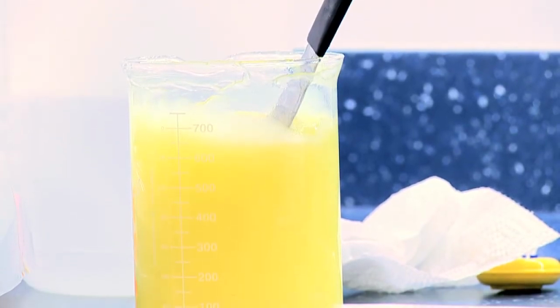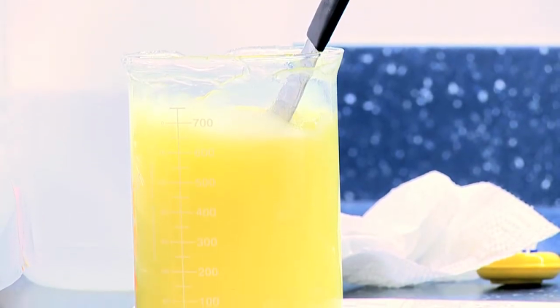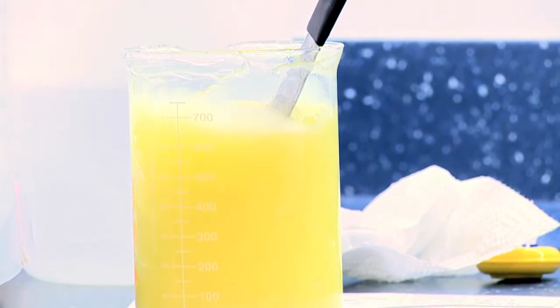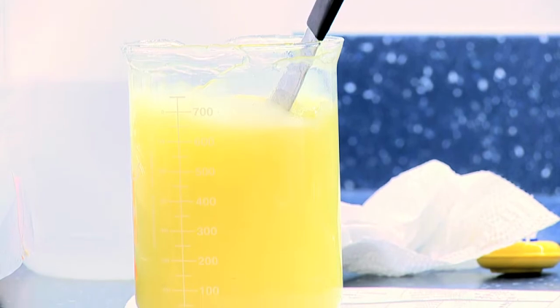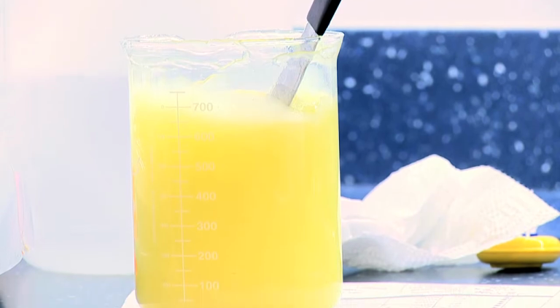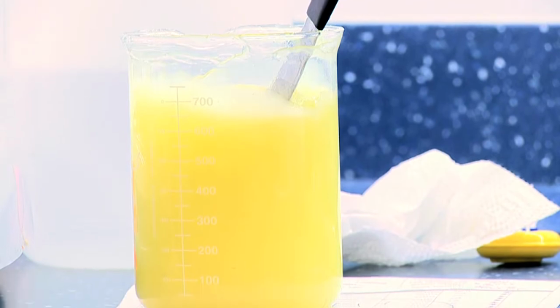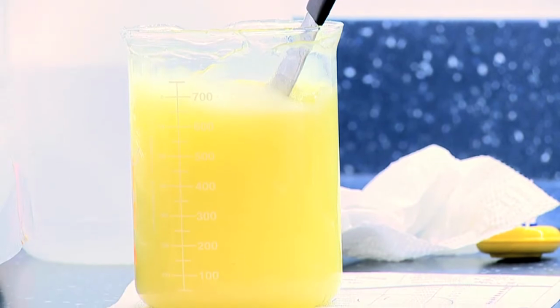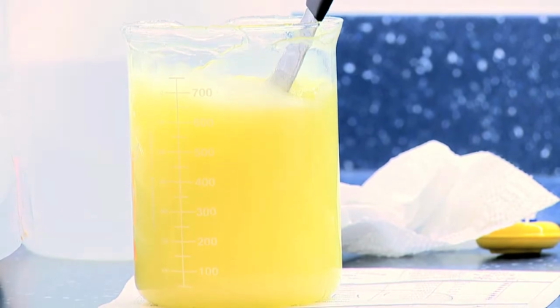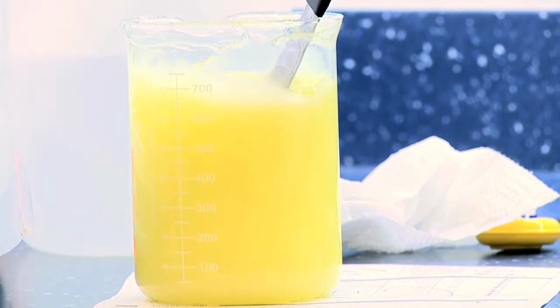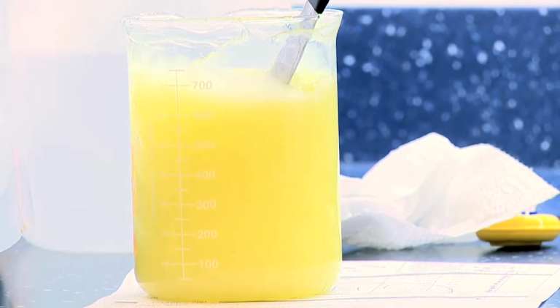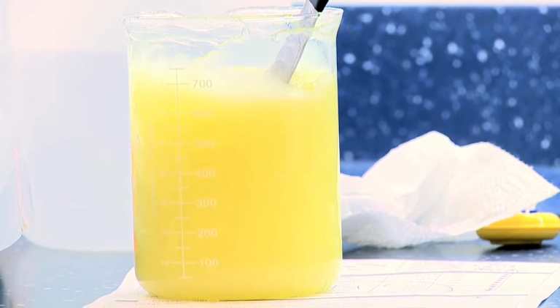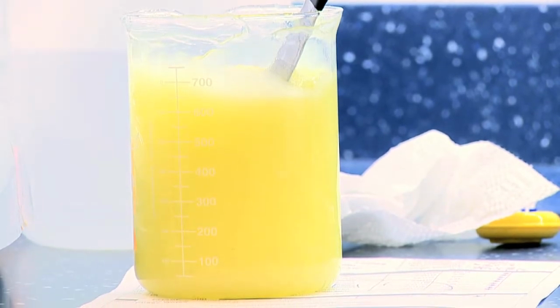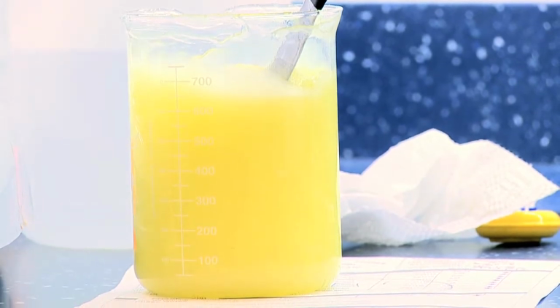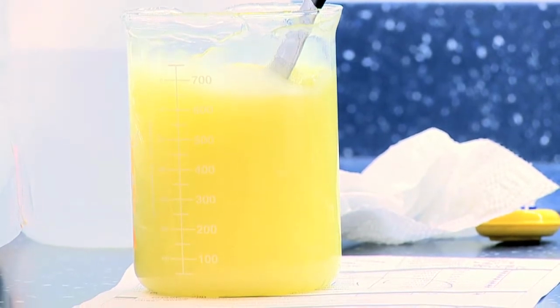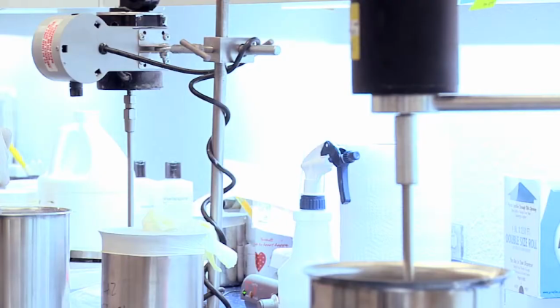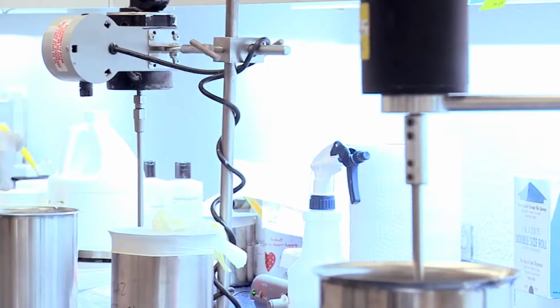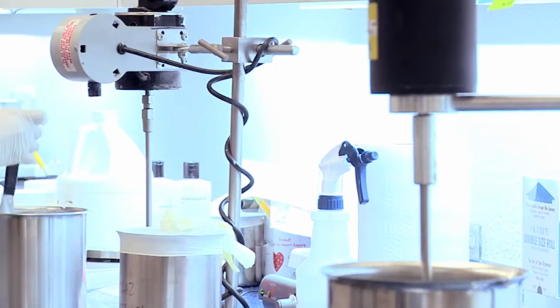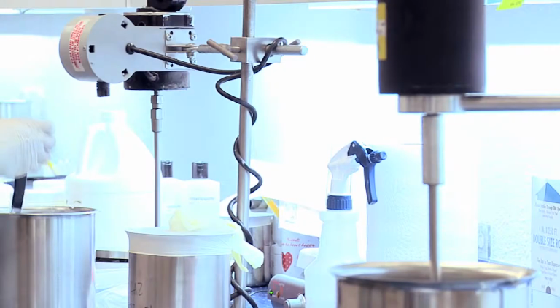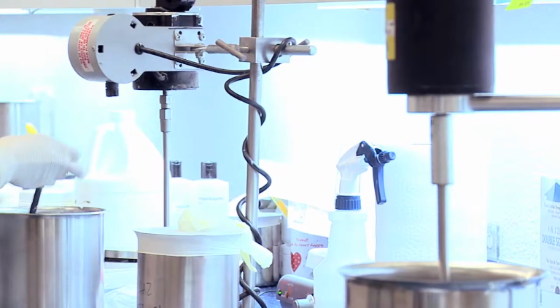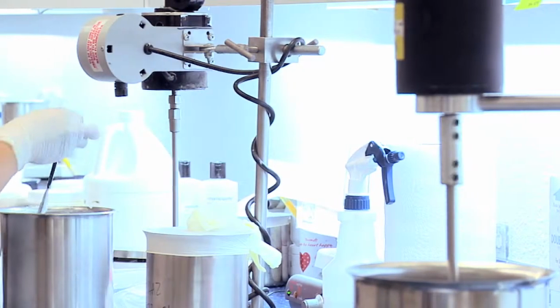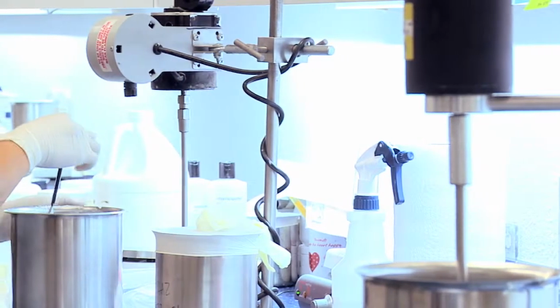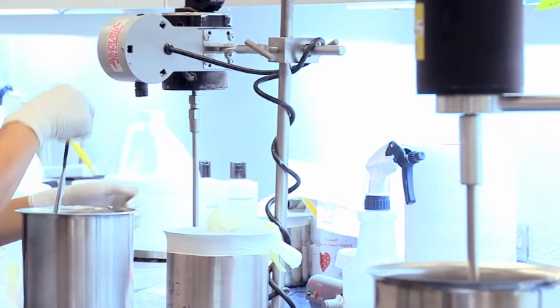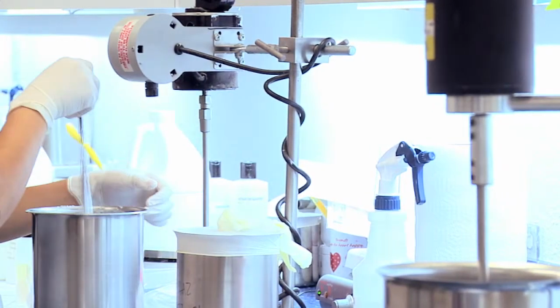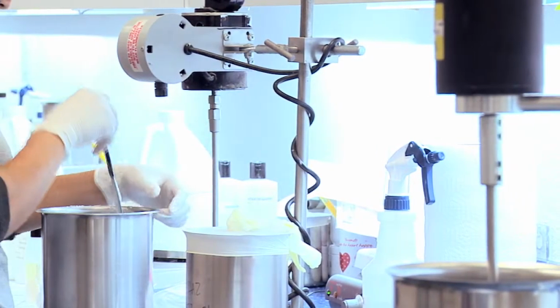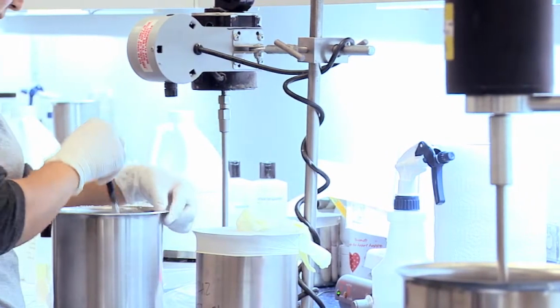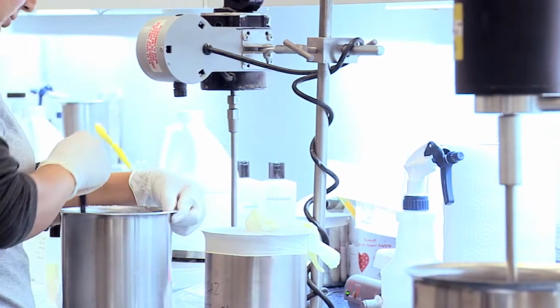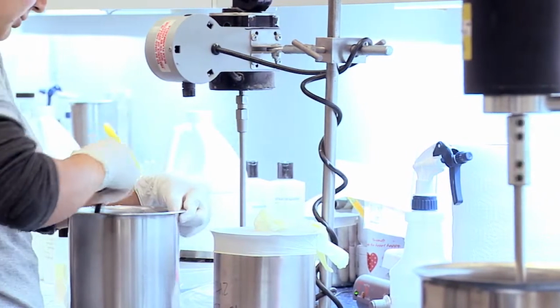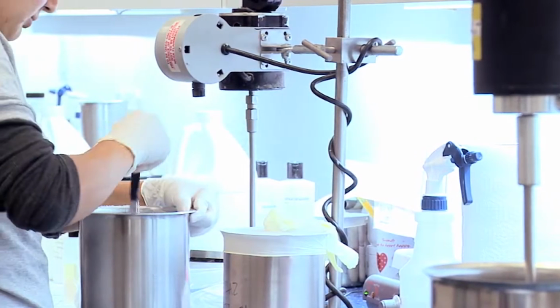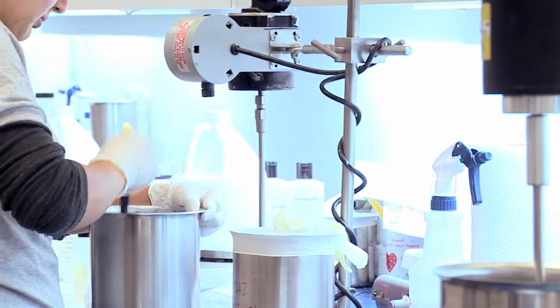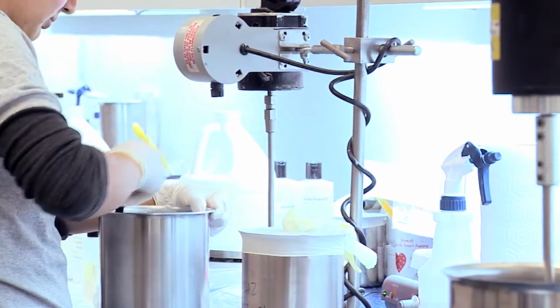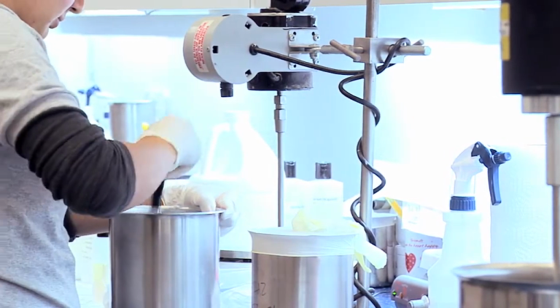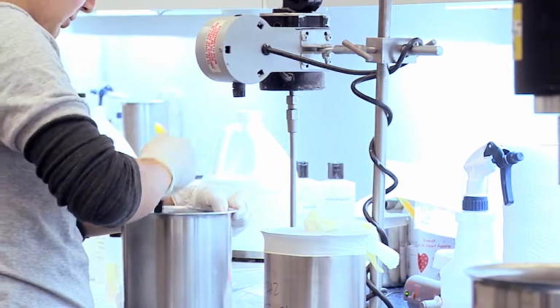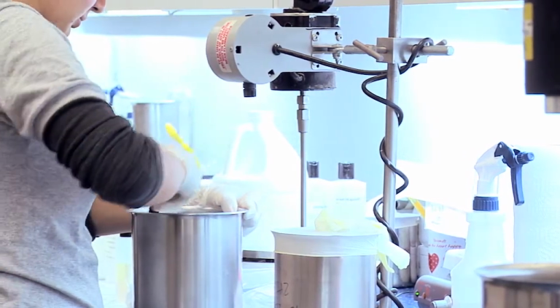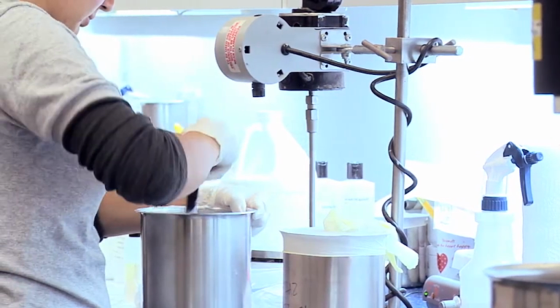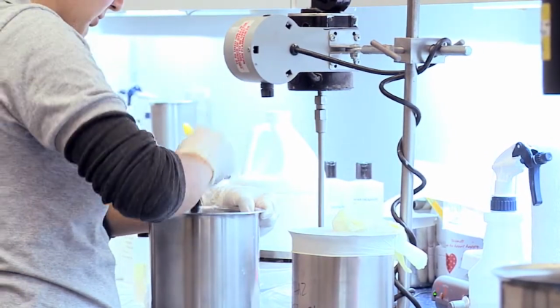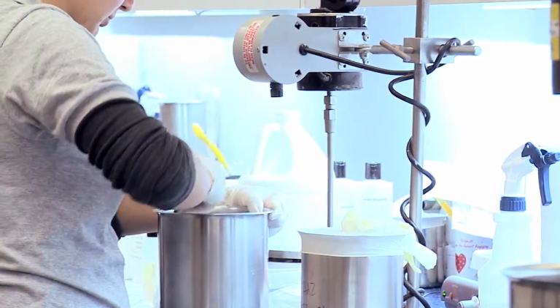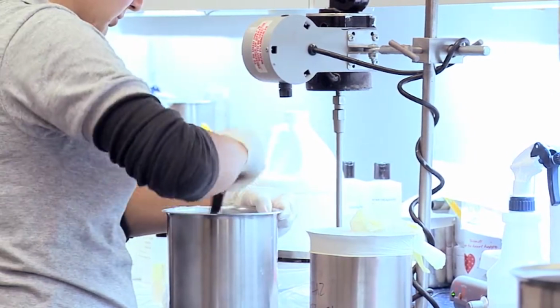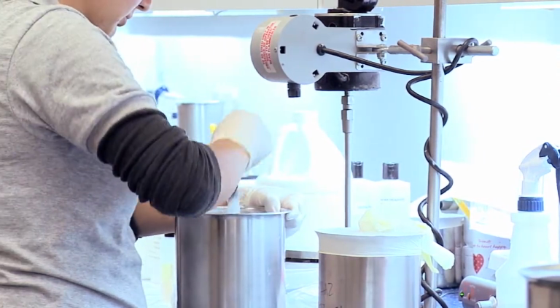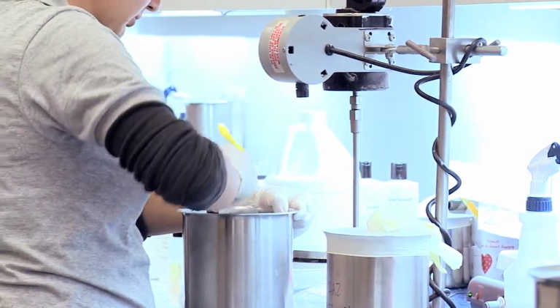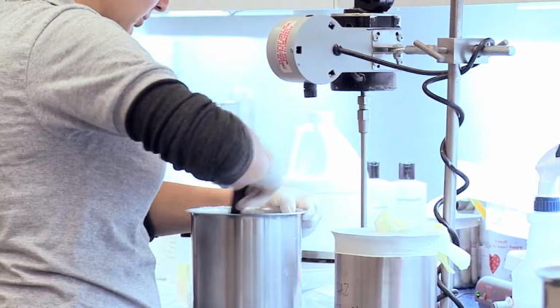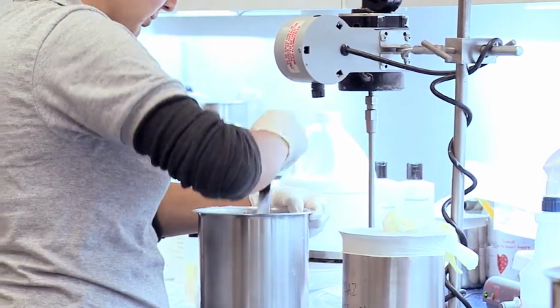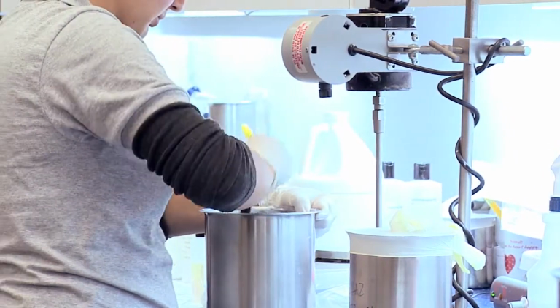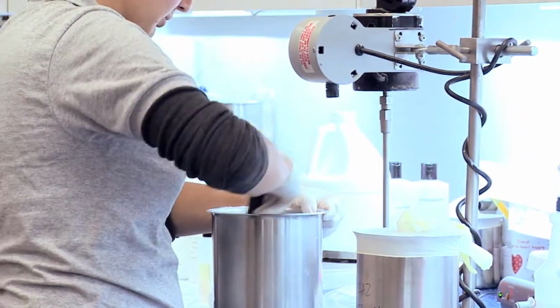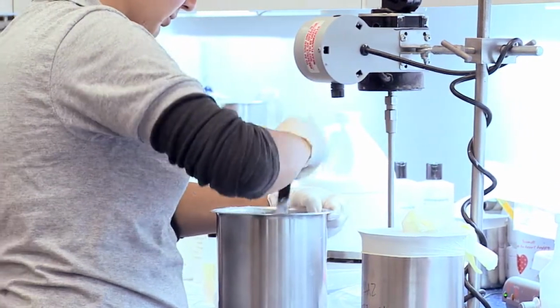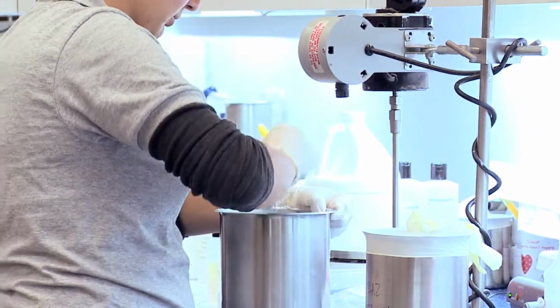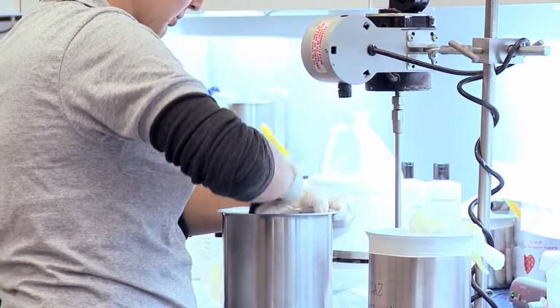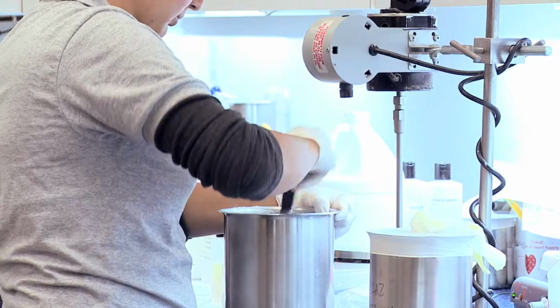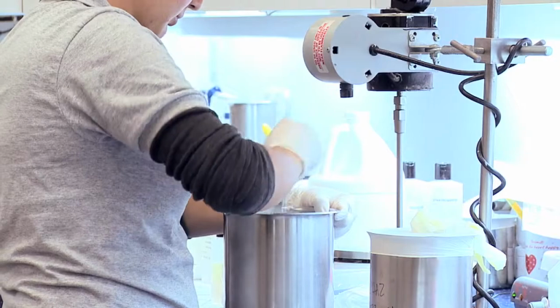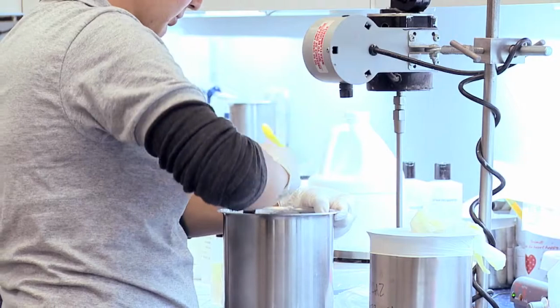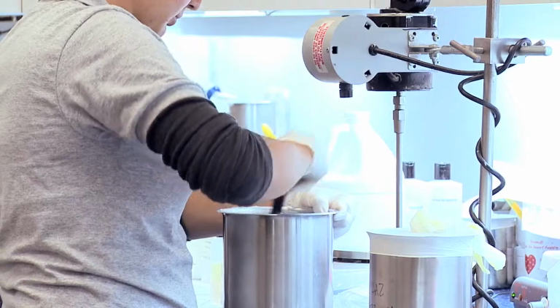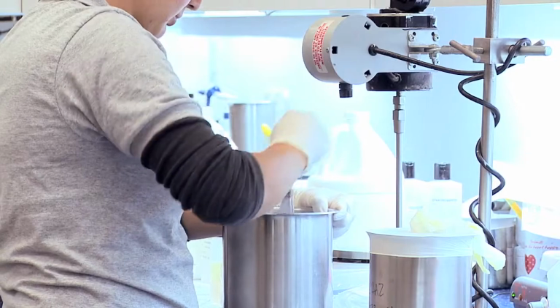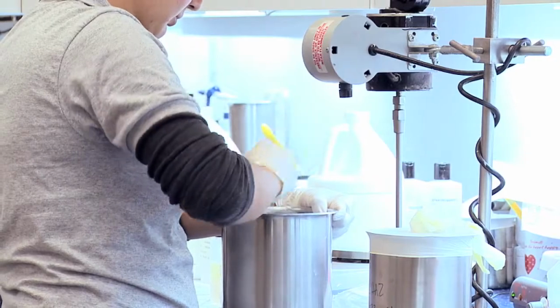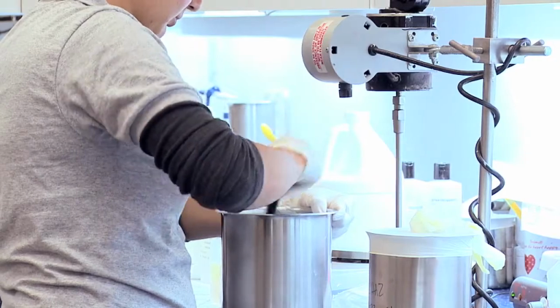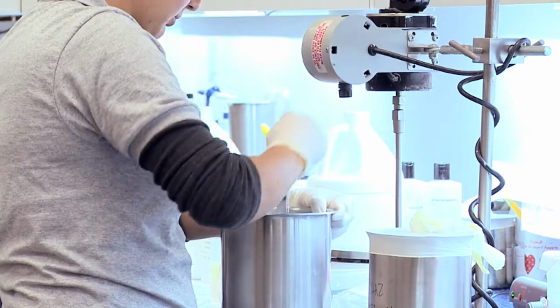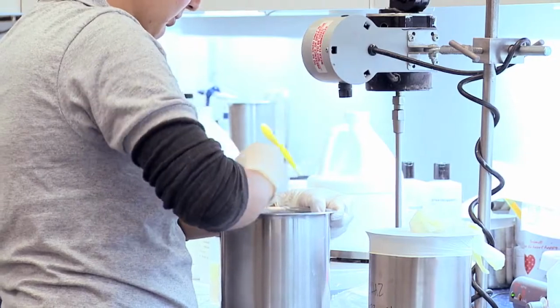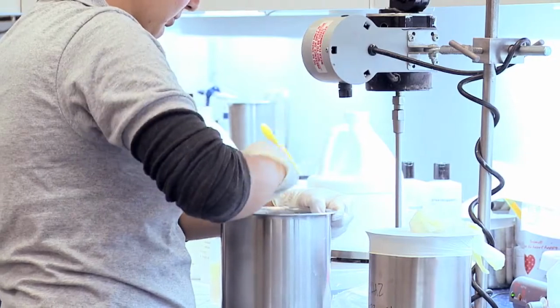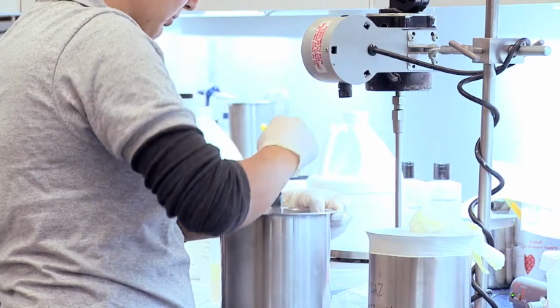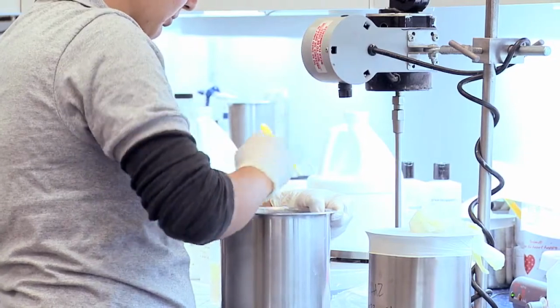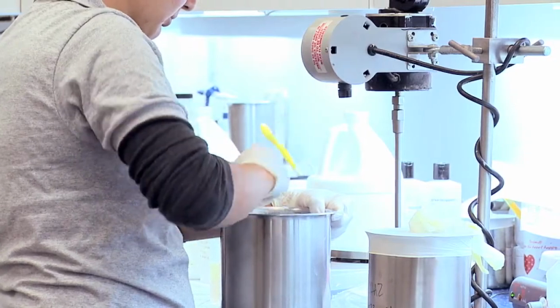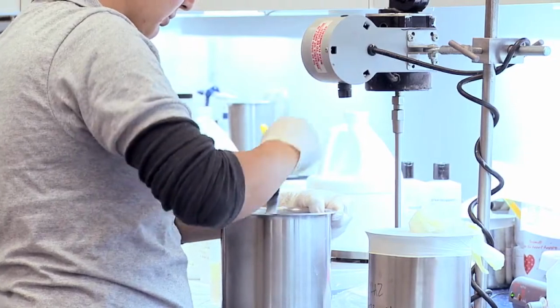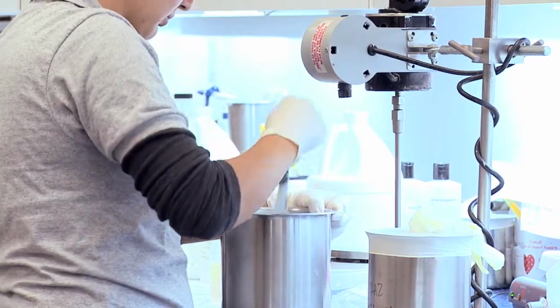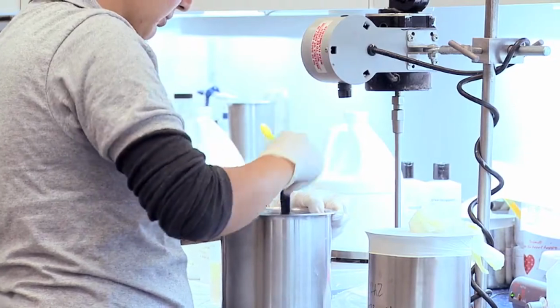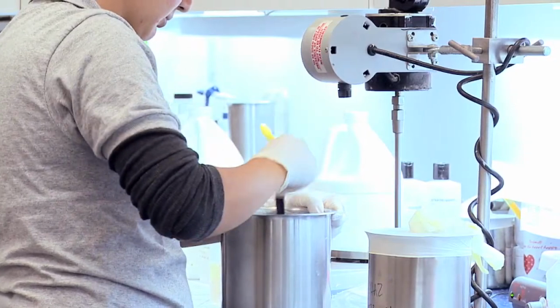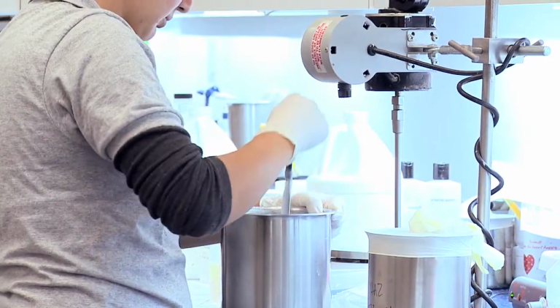It's a fun way to make a living — to make things that smell good, feel good, and are fun to use. Everybody gets a kick out of using them.